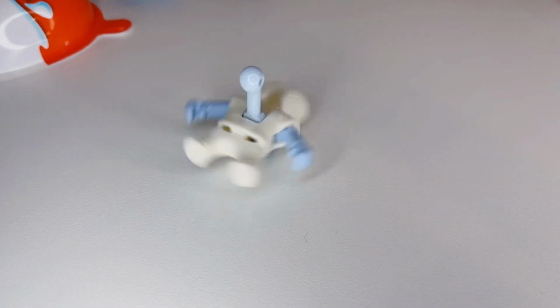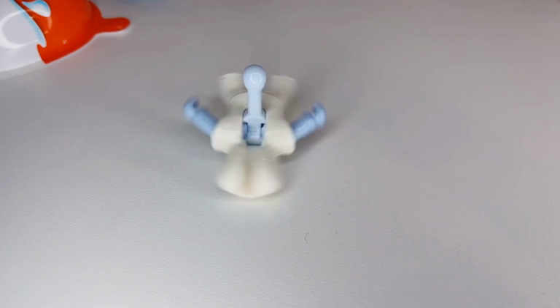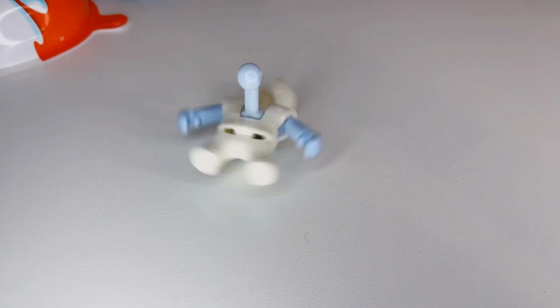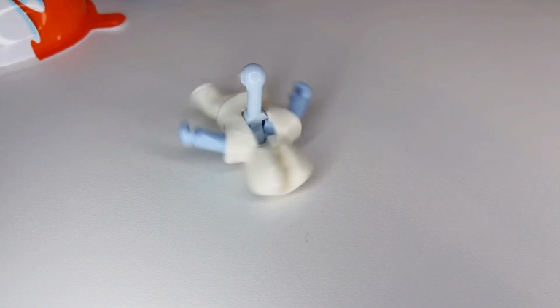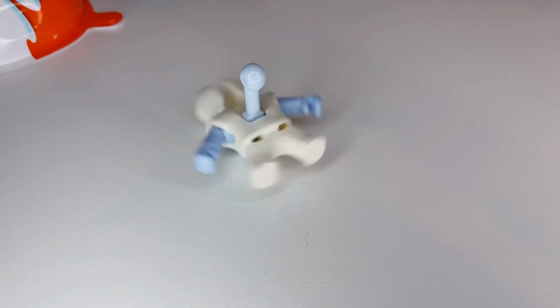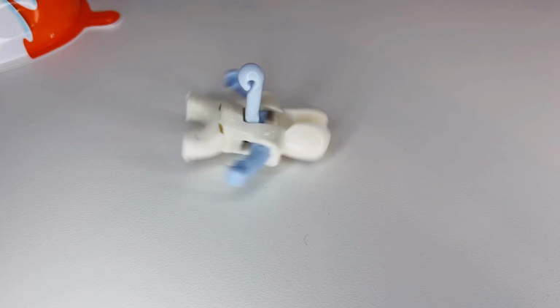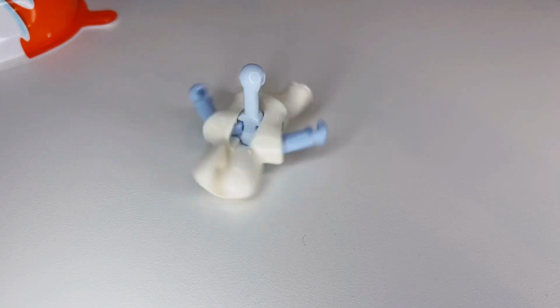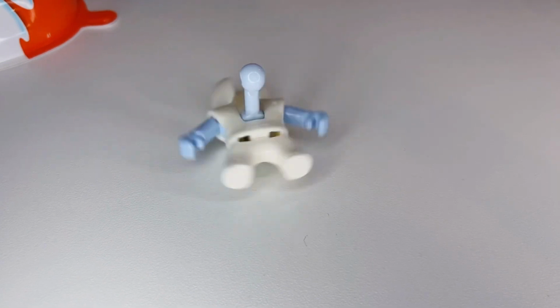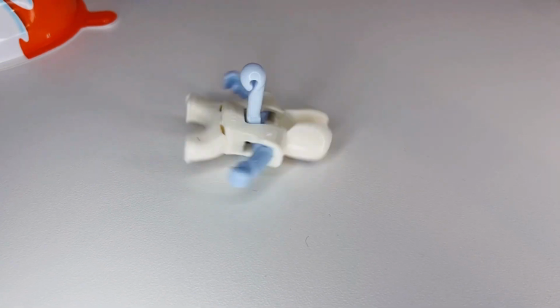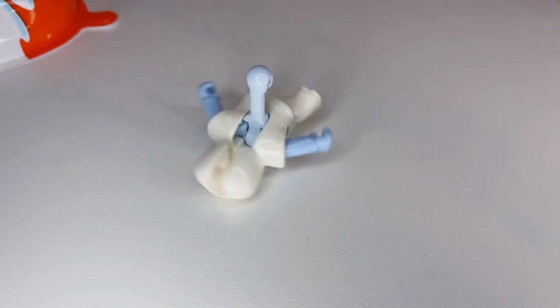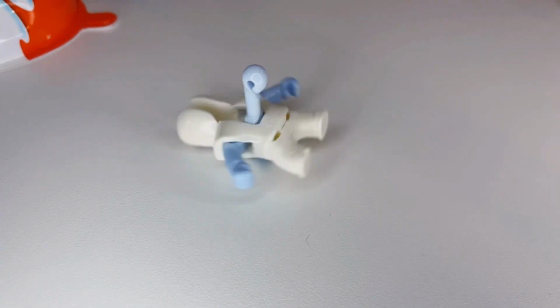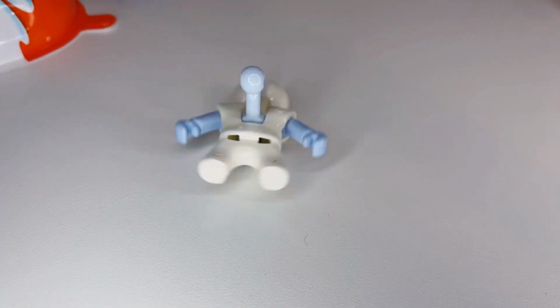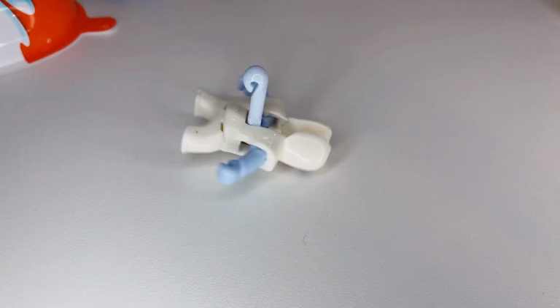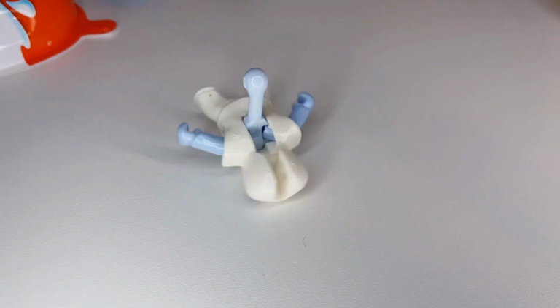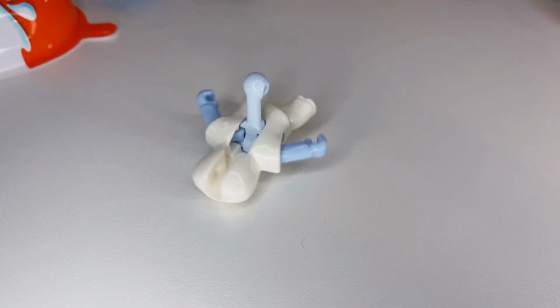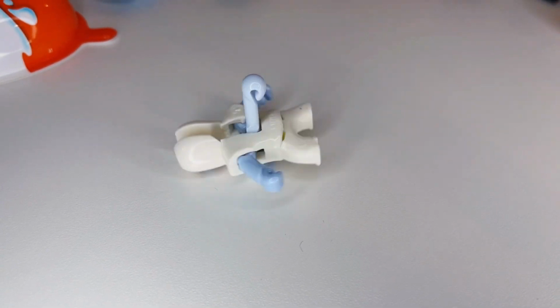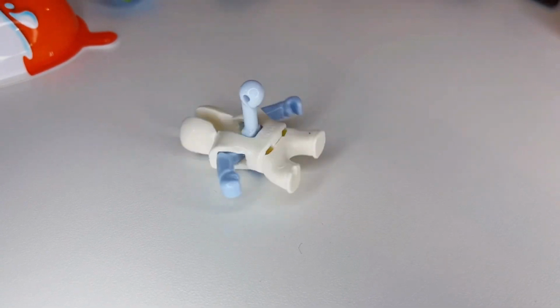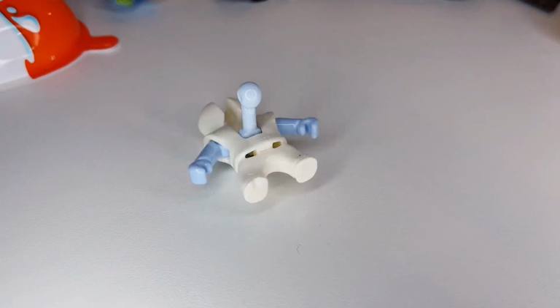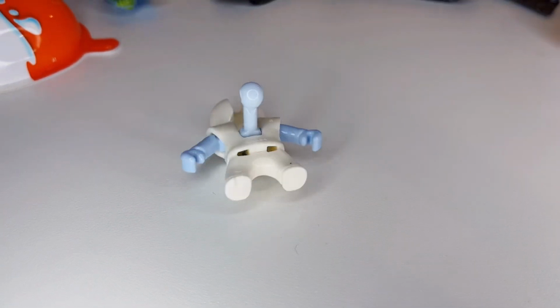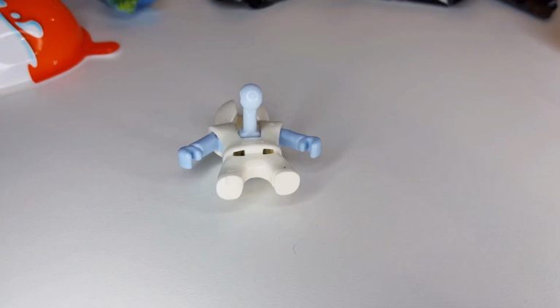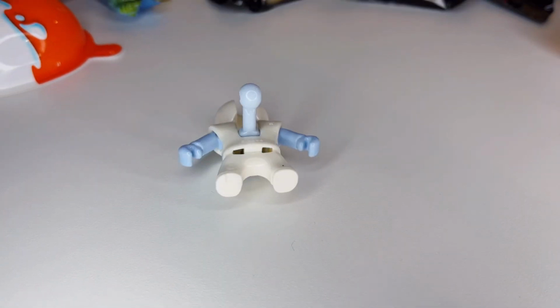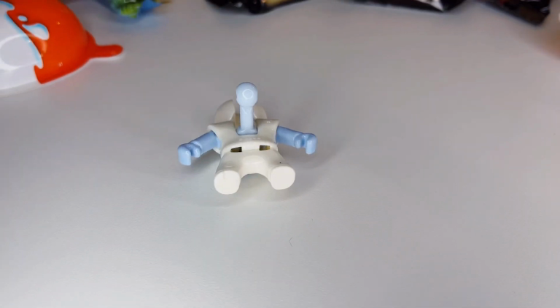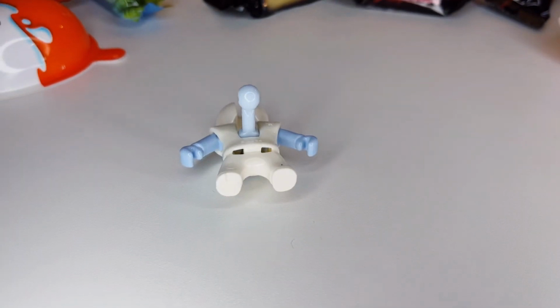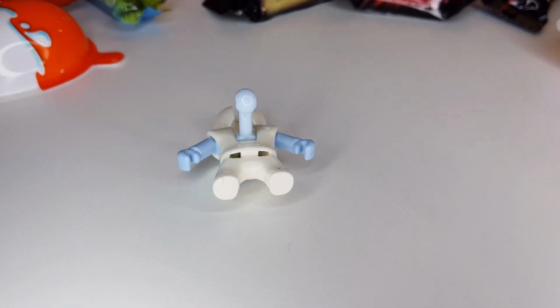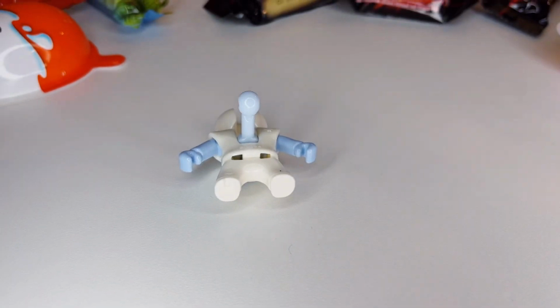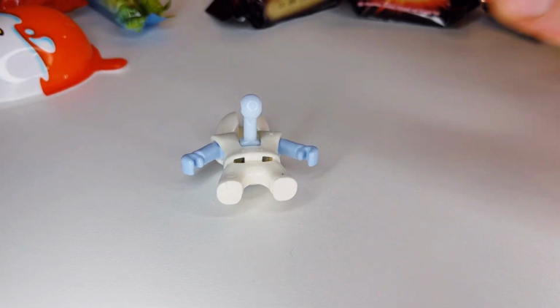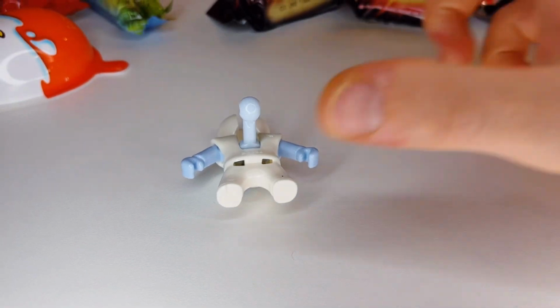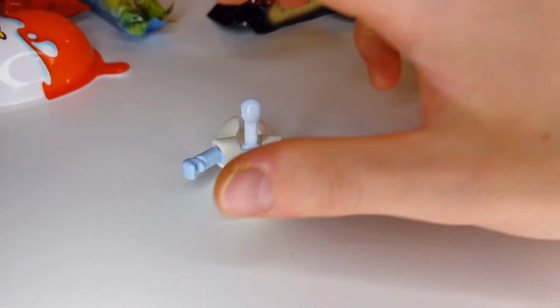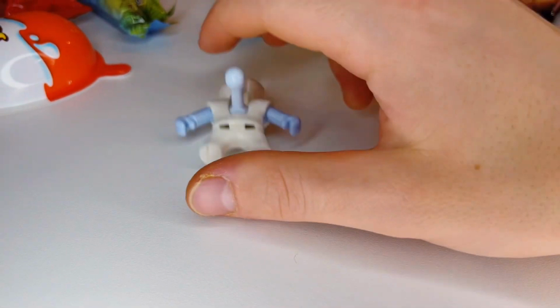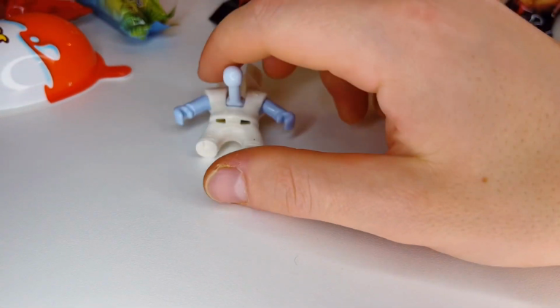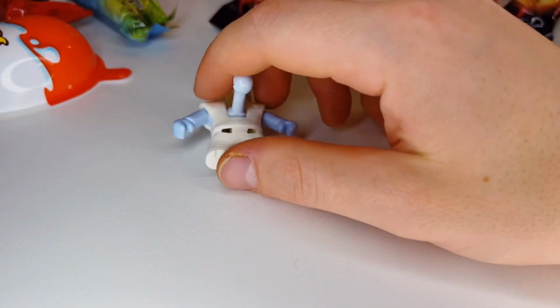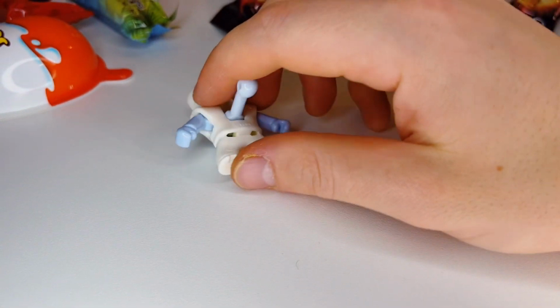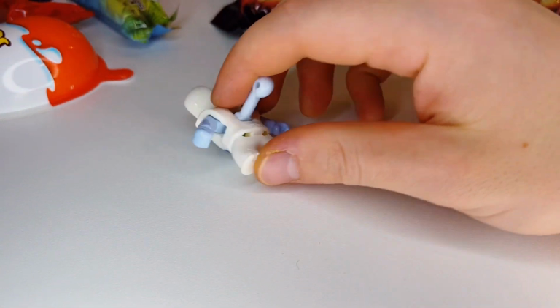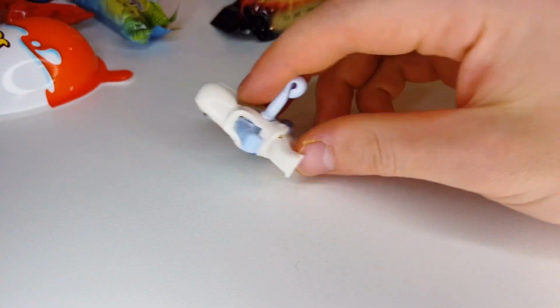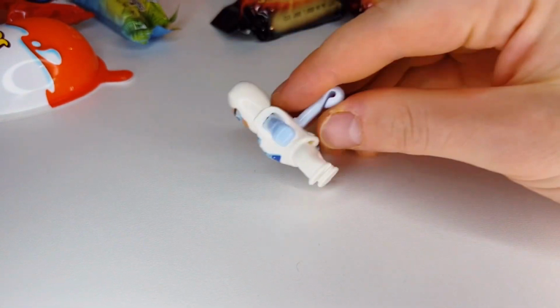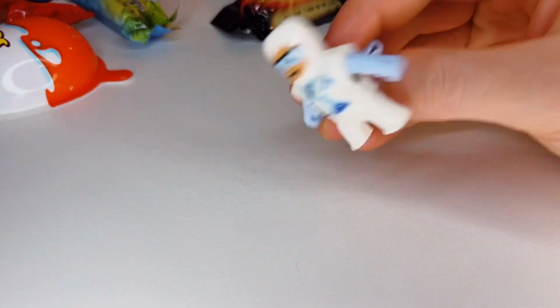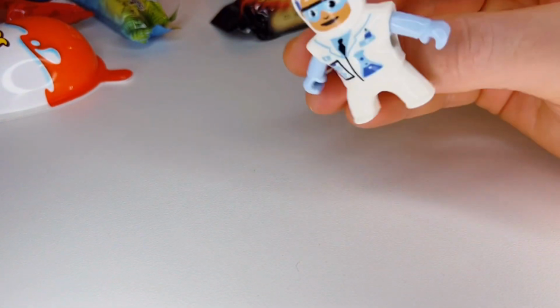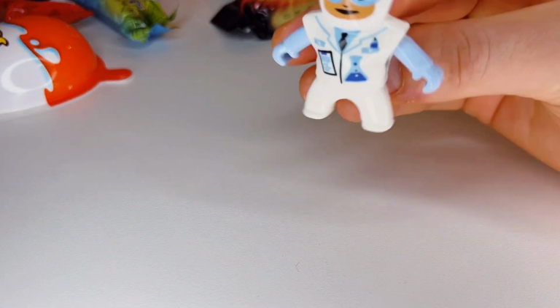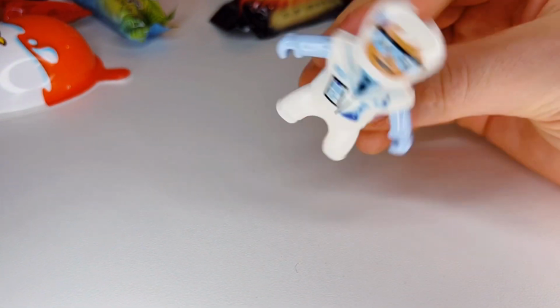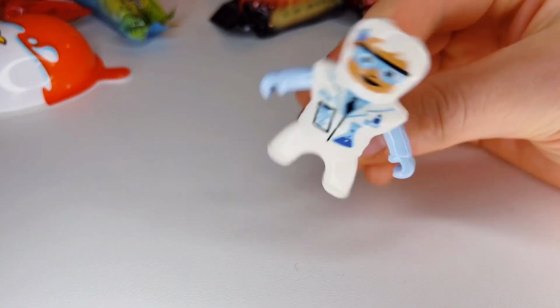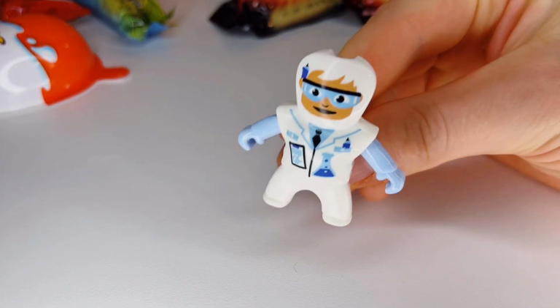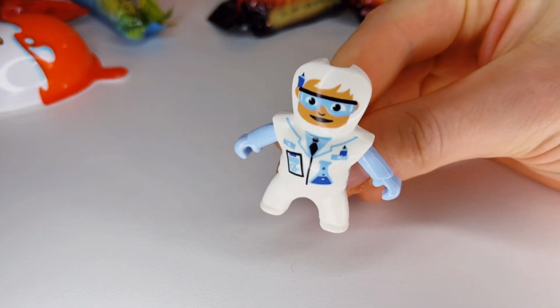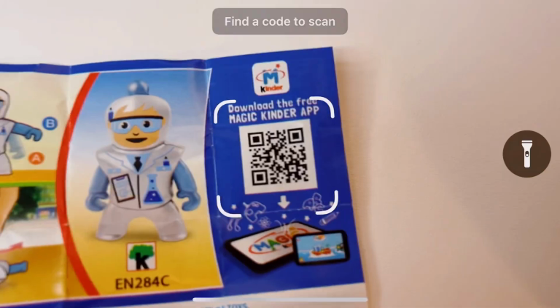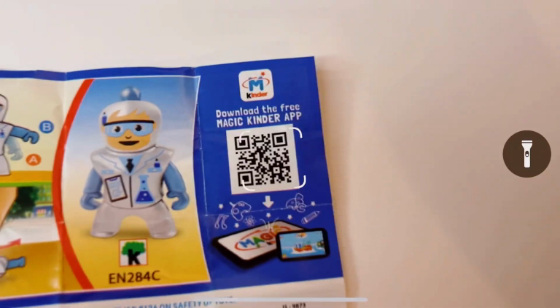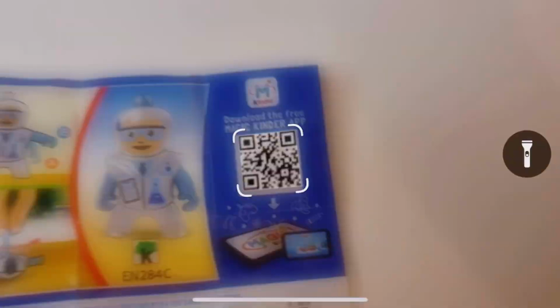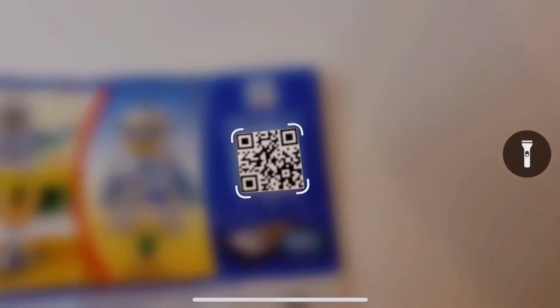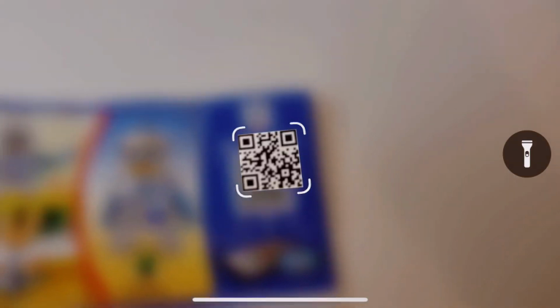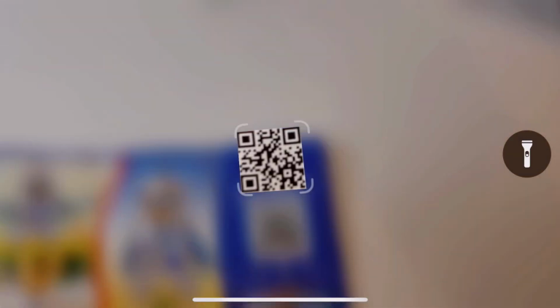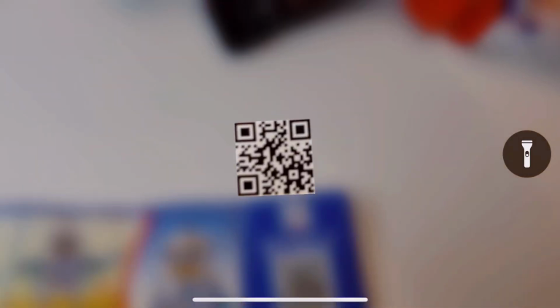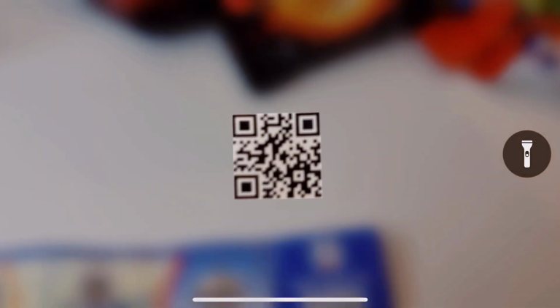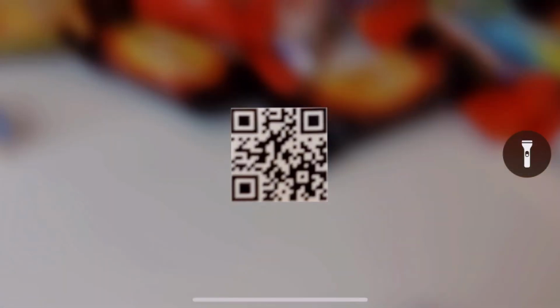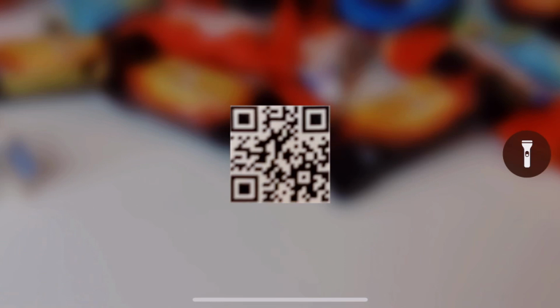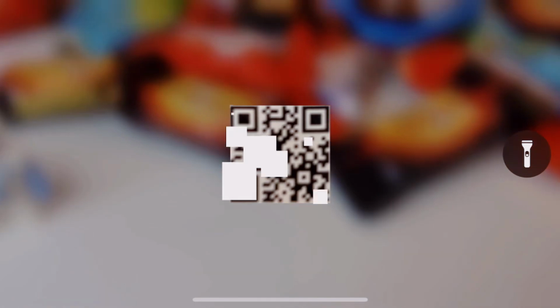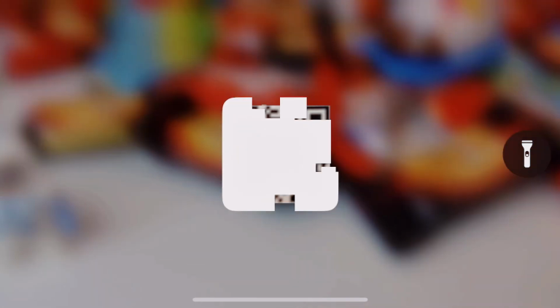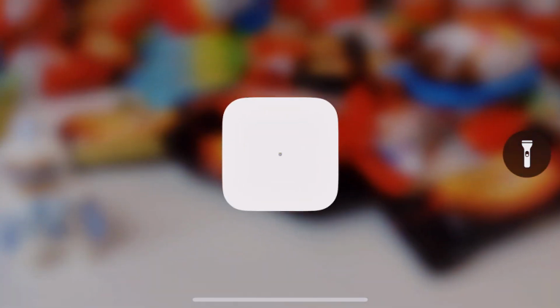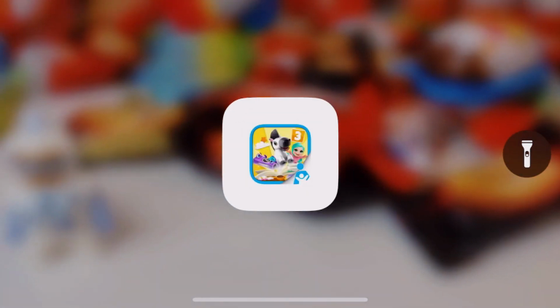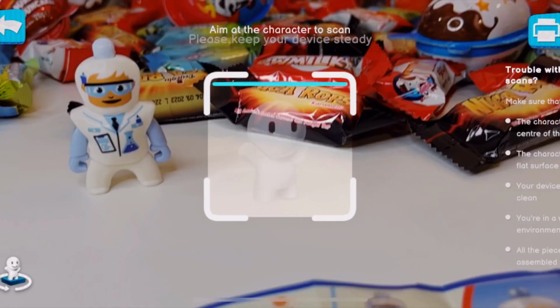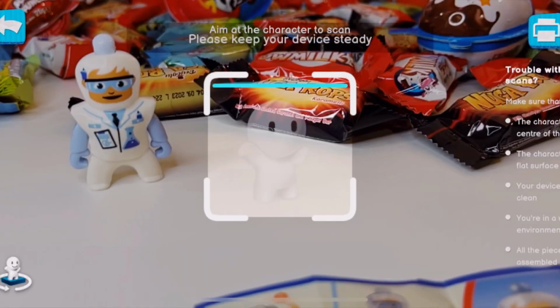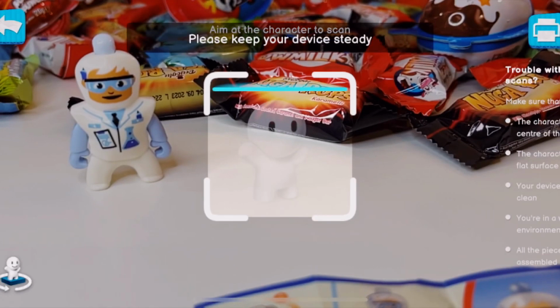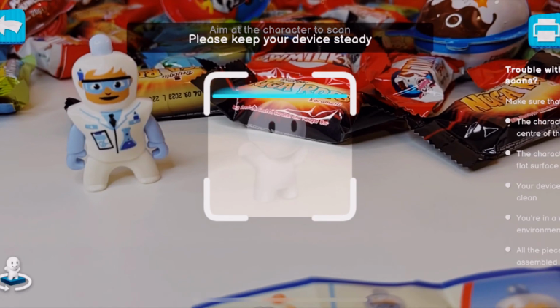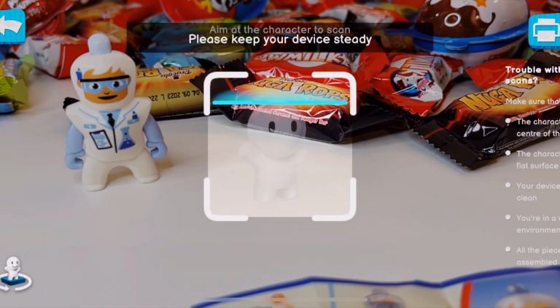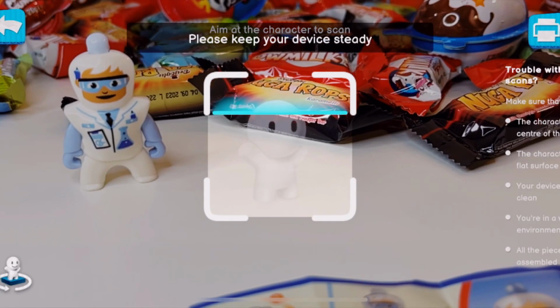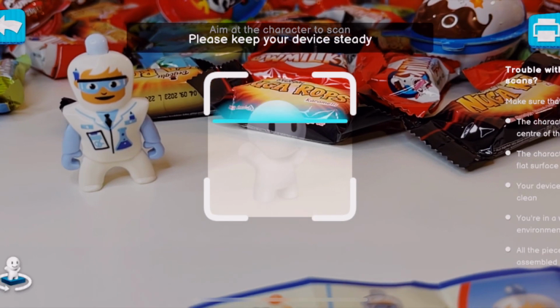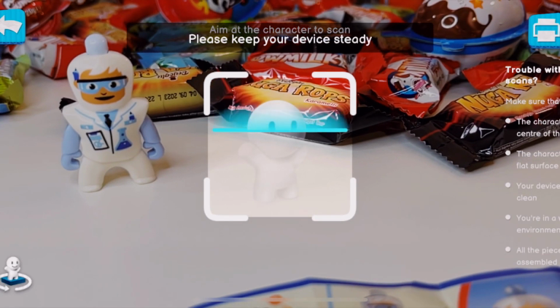Look at her dog. She is so good. They certainly have a dog. Oh my god. Oh, here's OK.